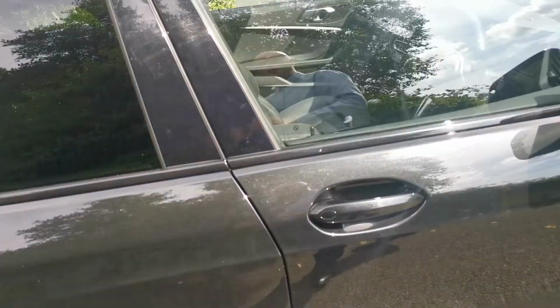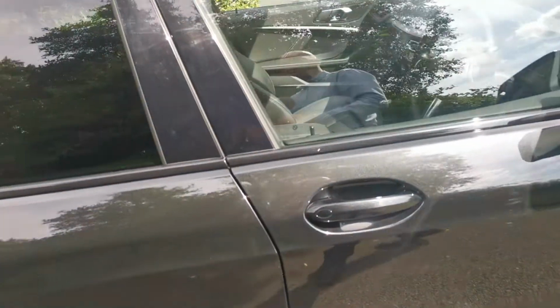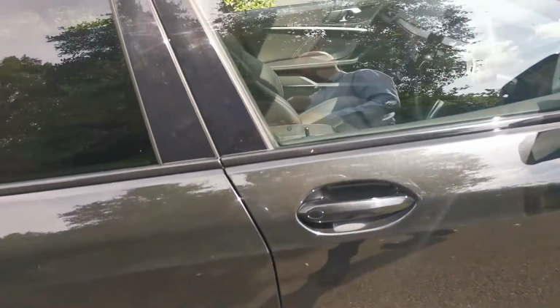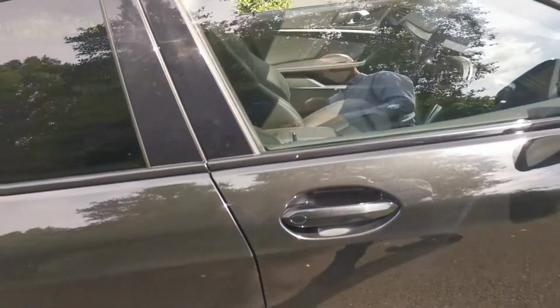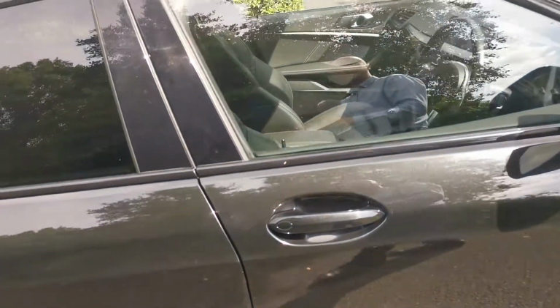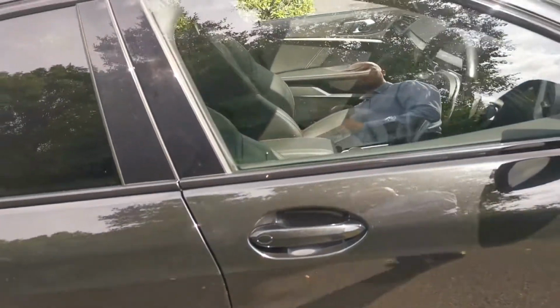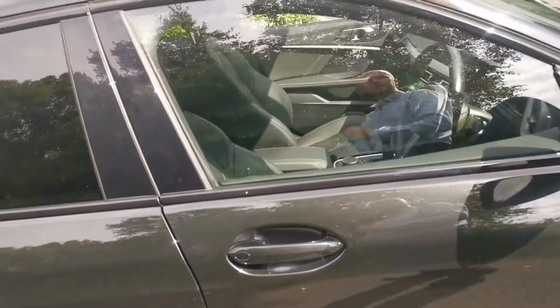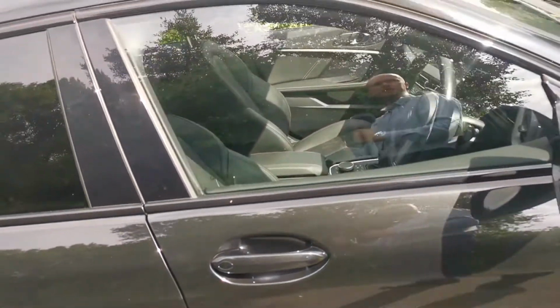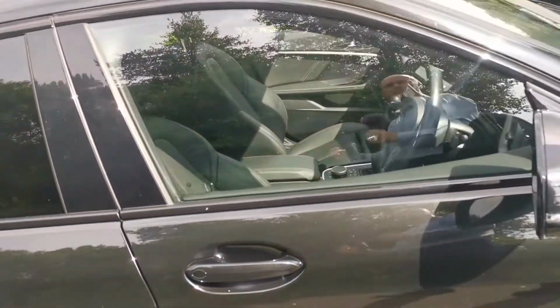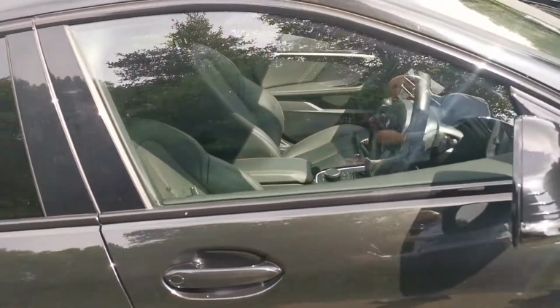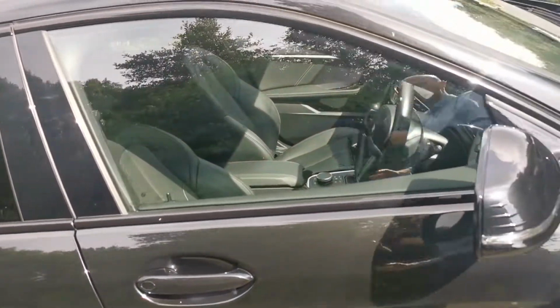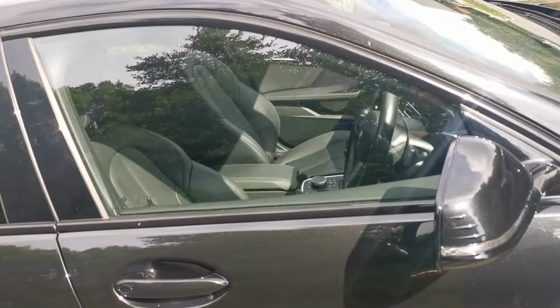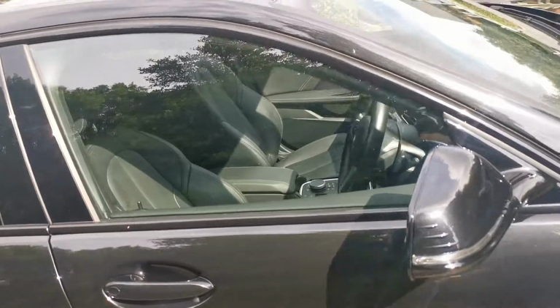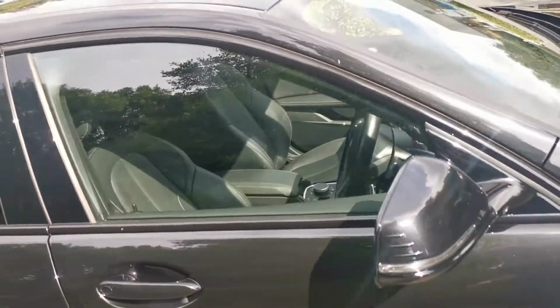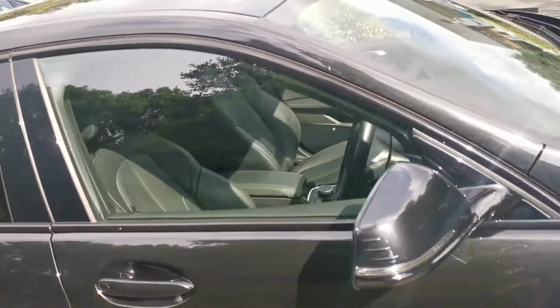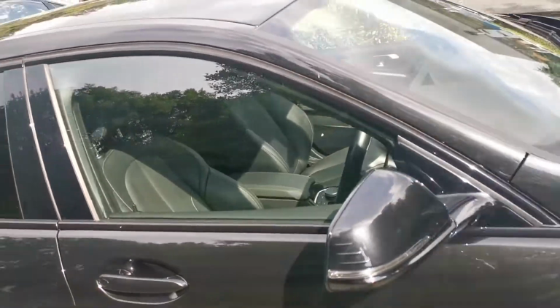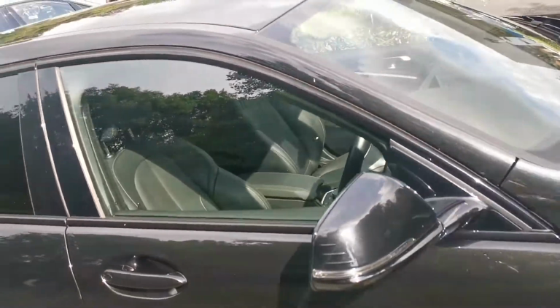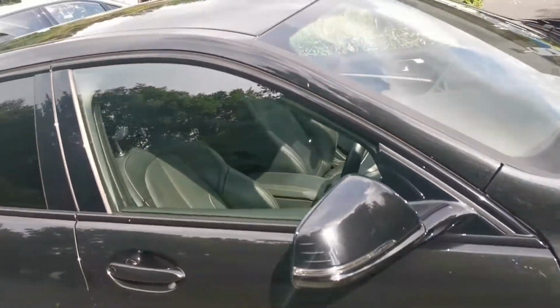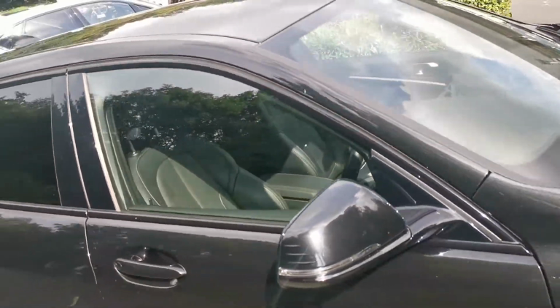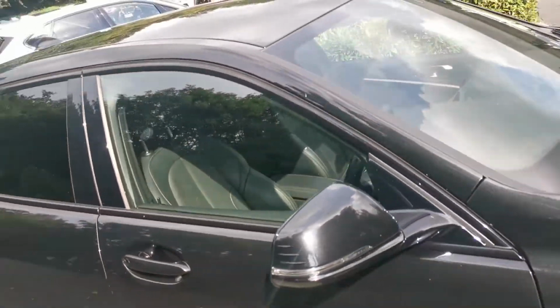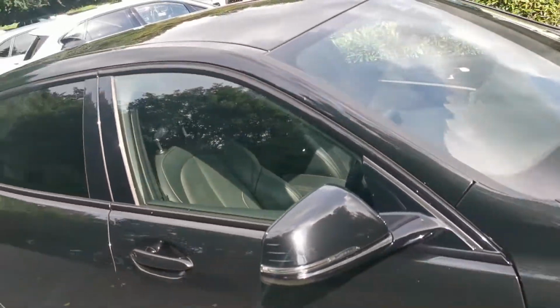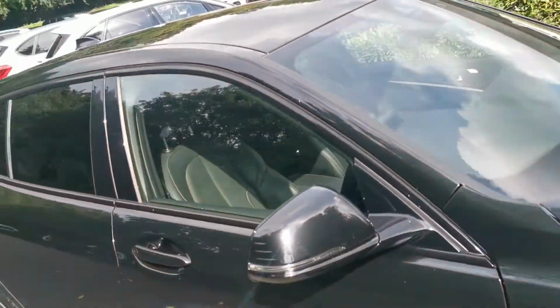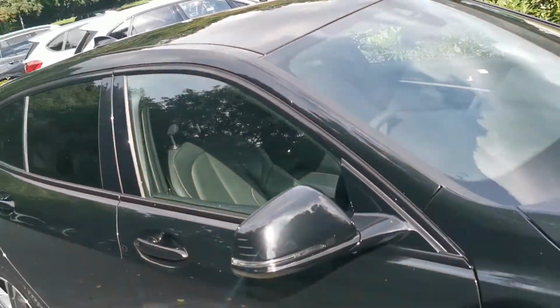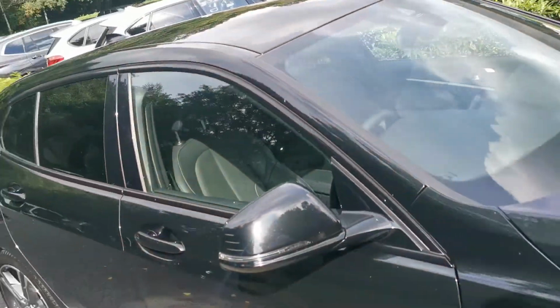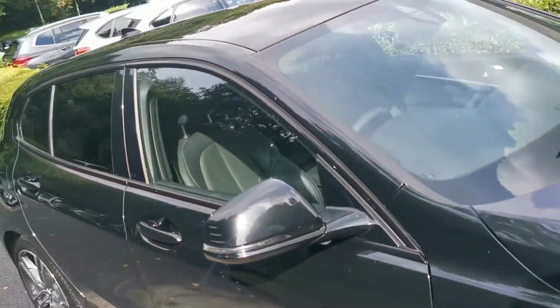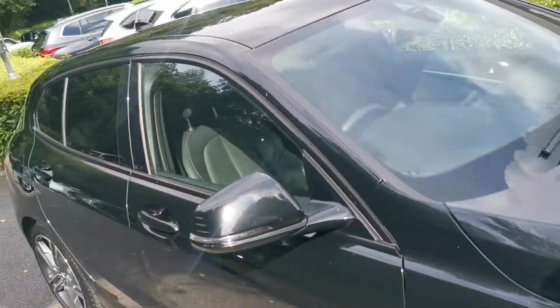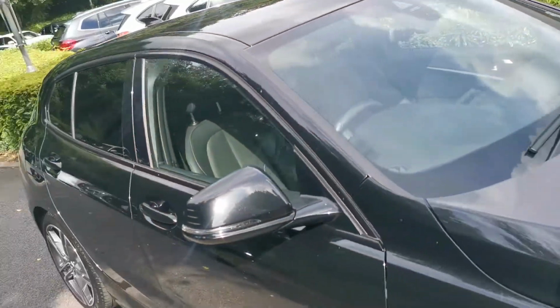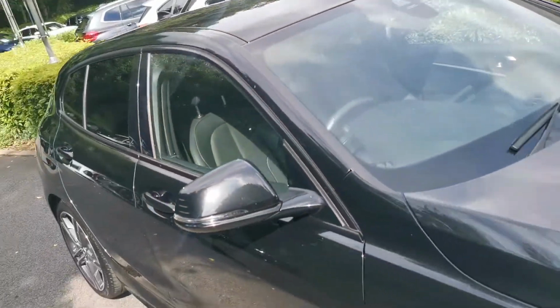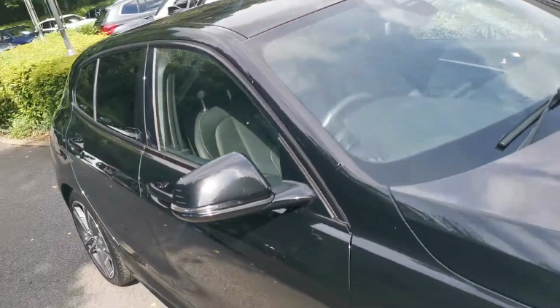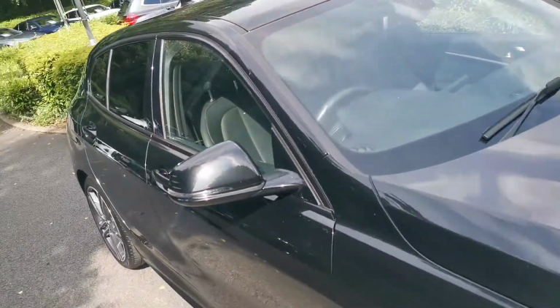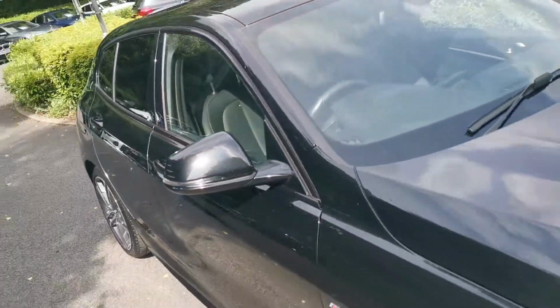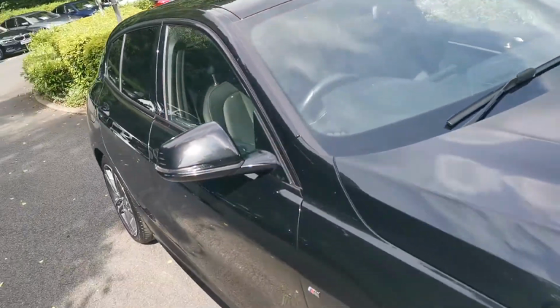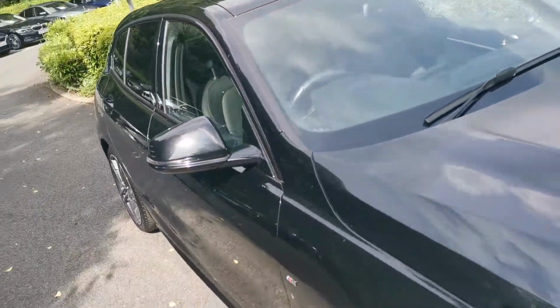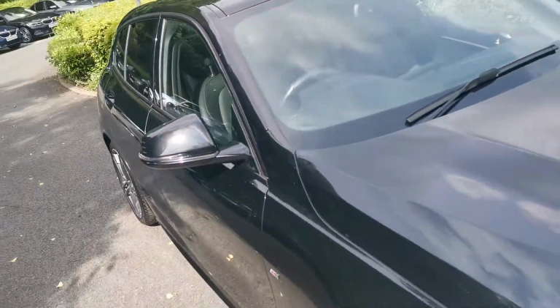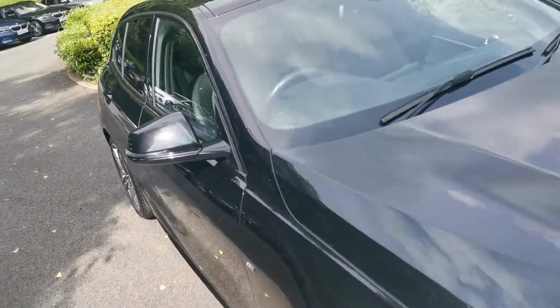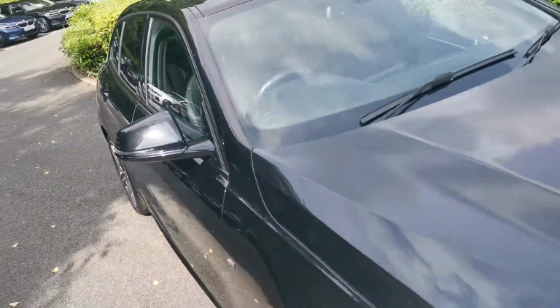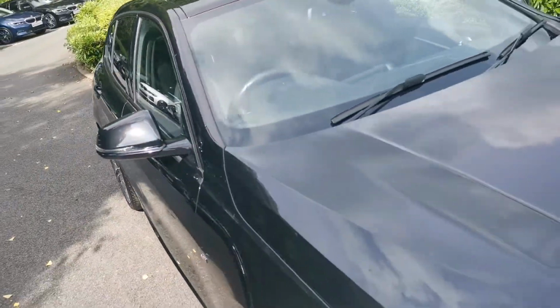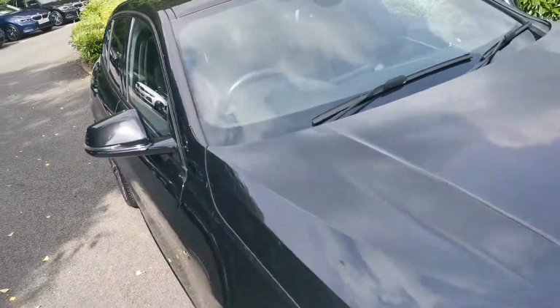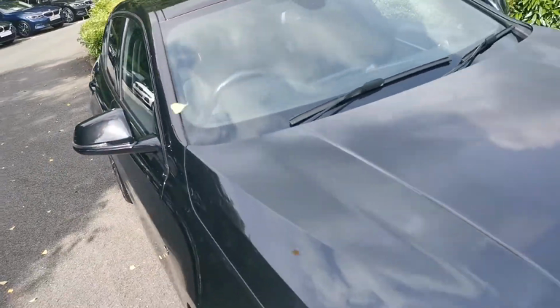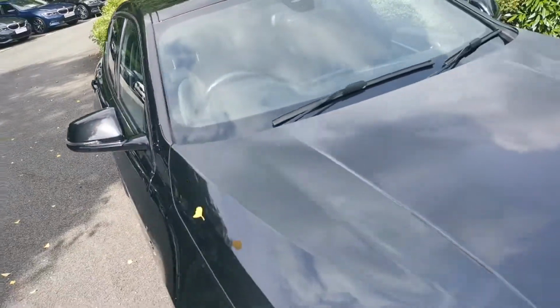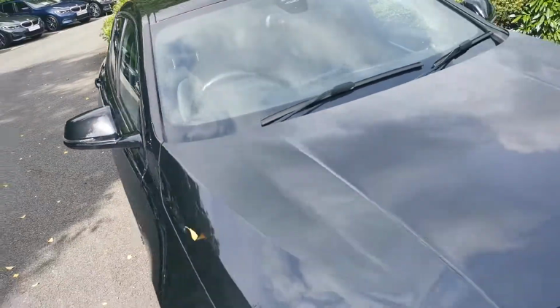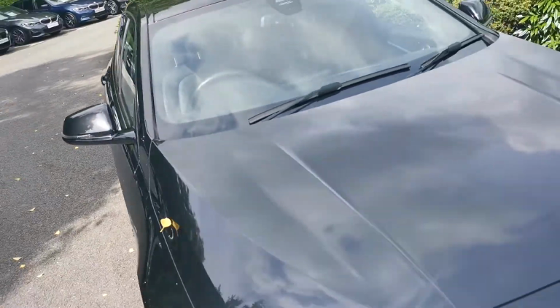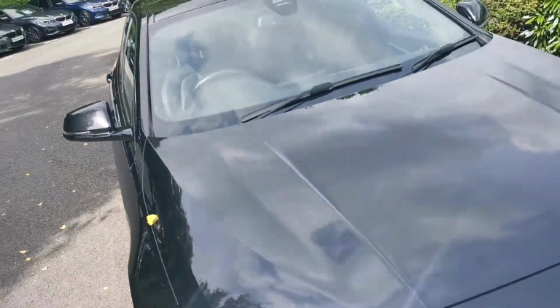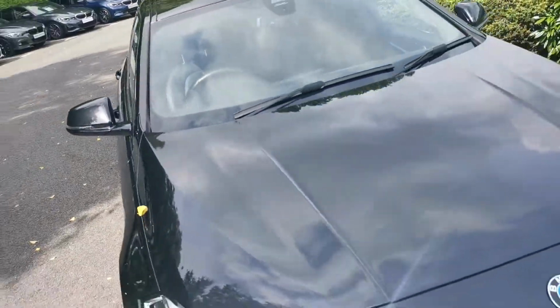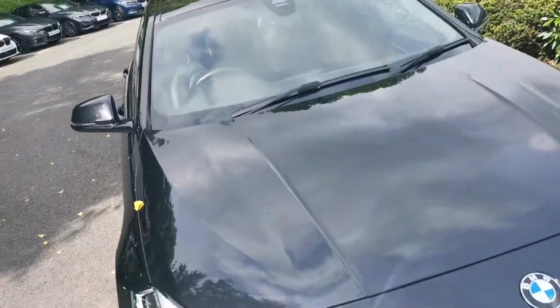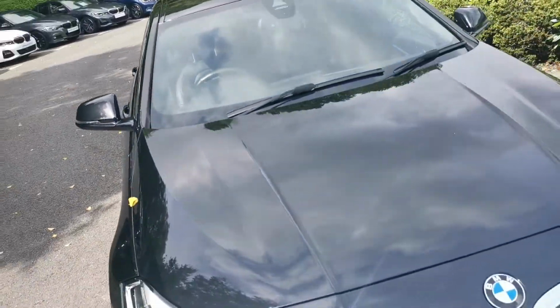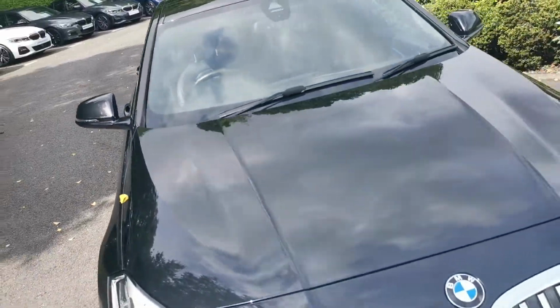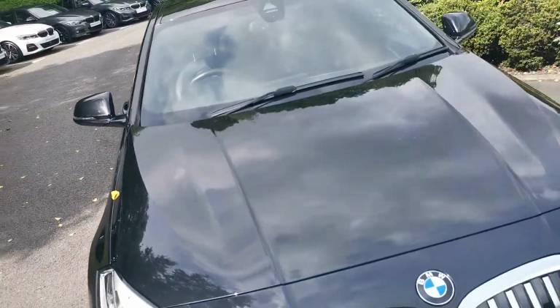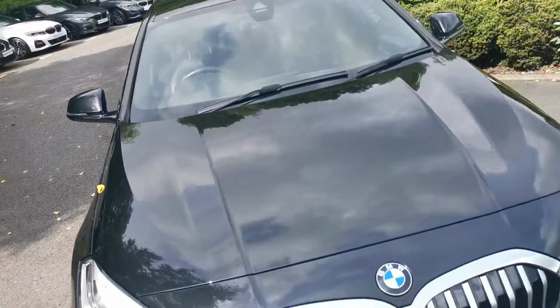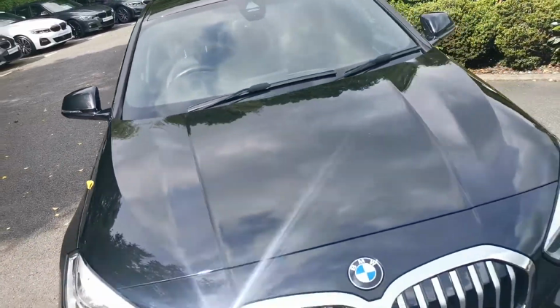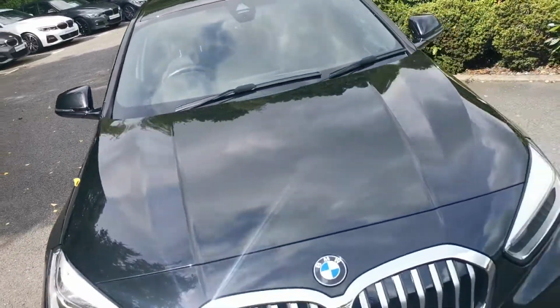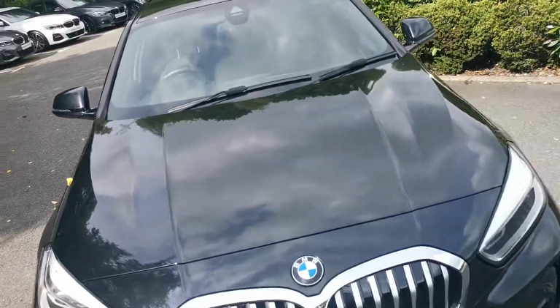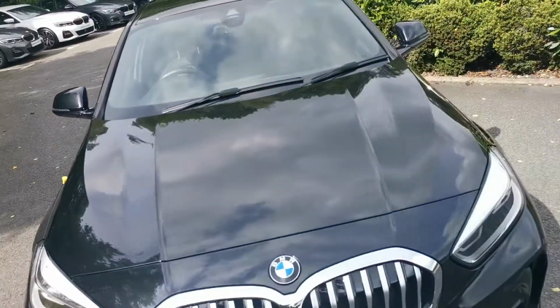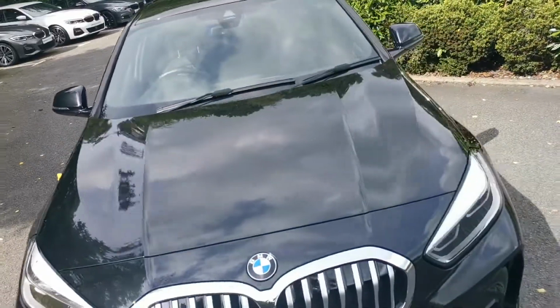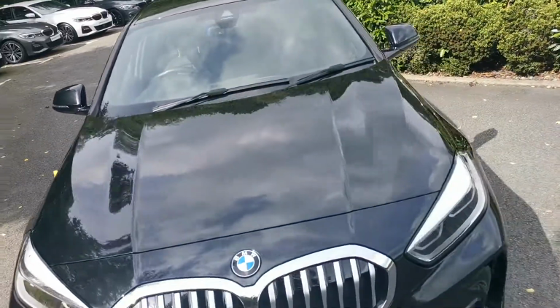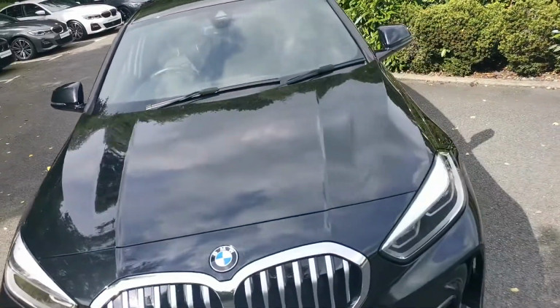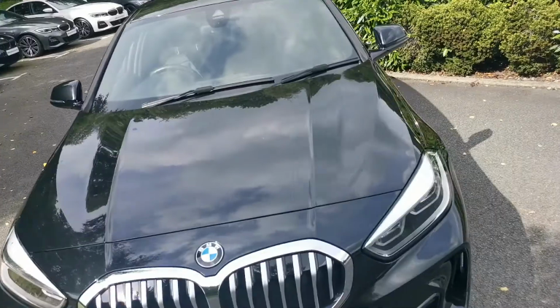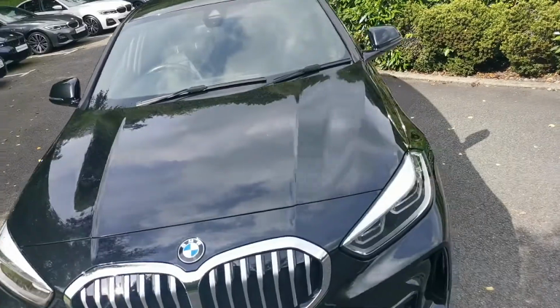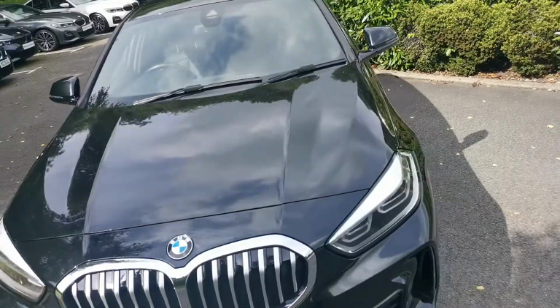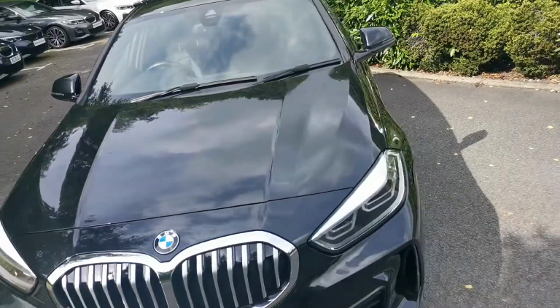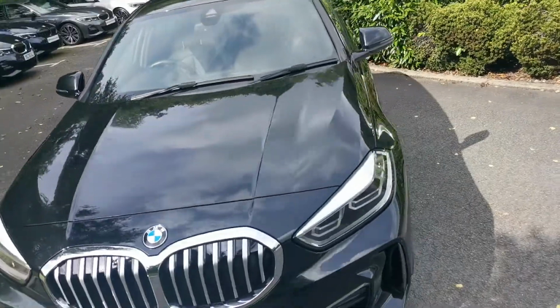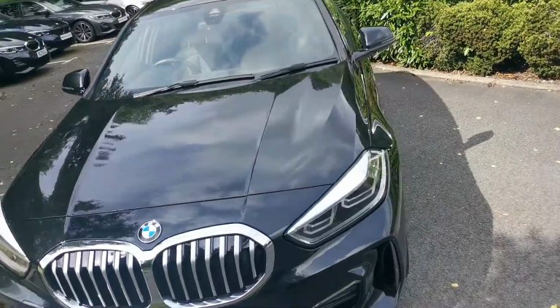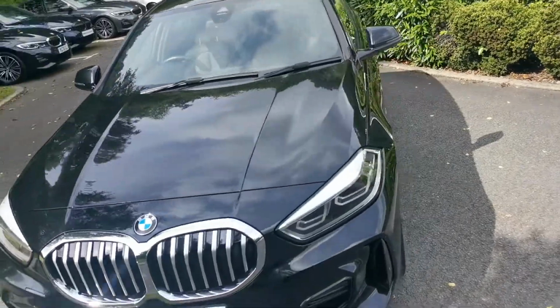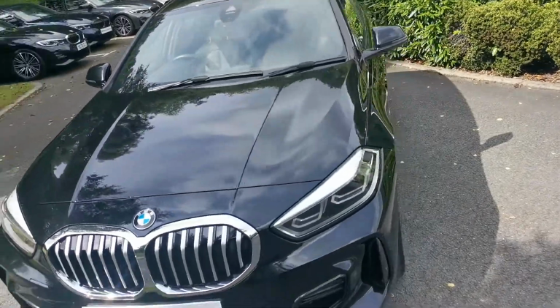If you'd like a more detailed video of this vehicle or any further information, please do get in contact and one of our sales executives will be more than happy to help.